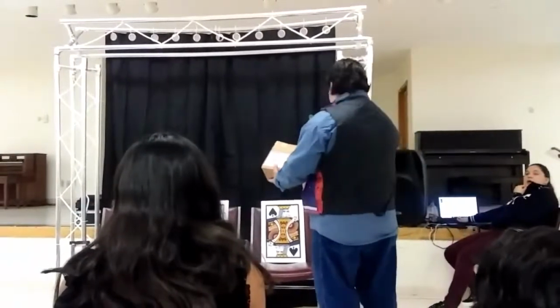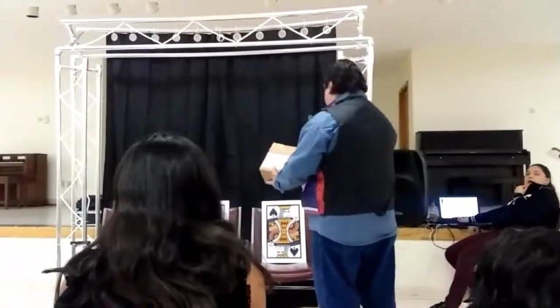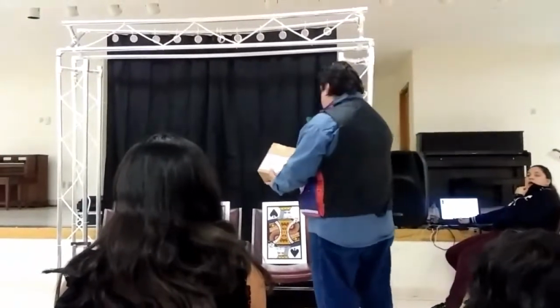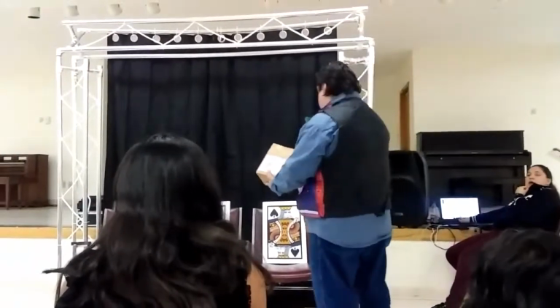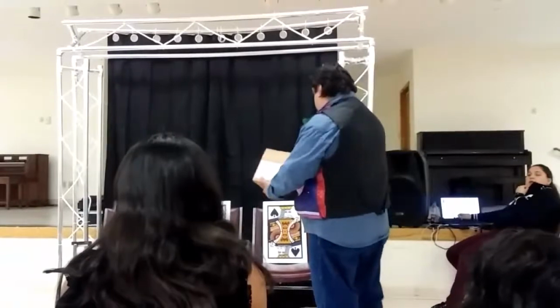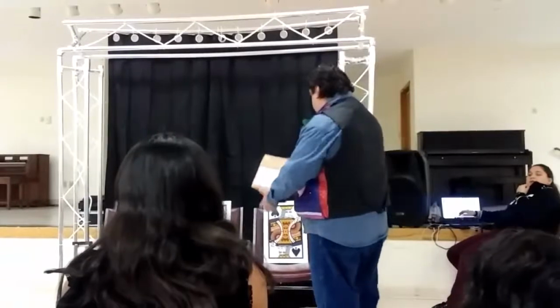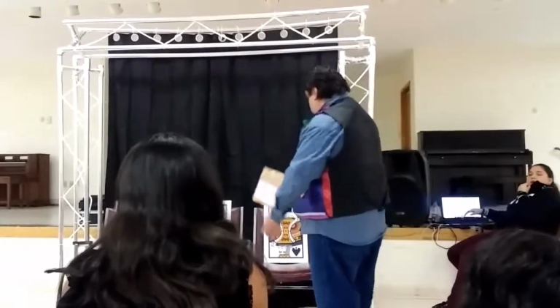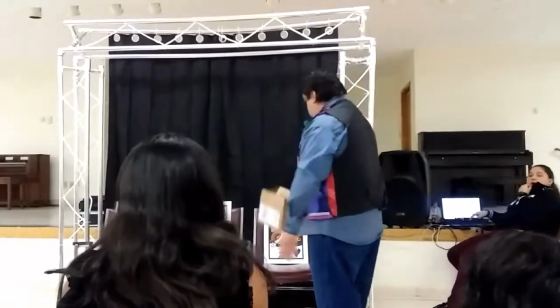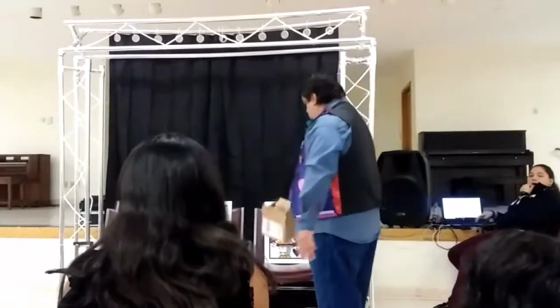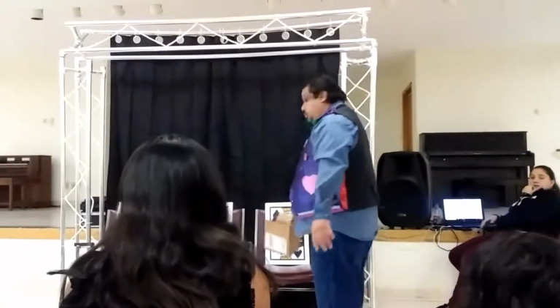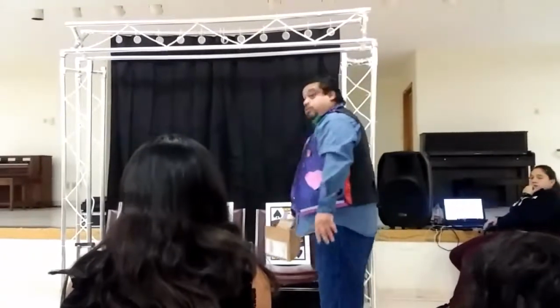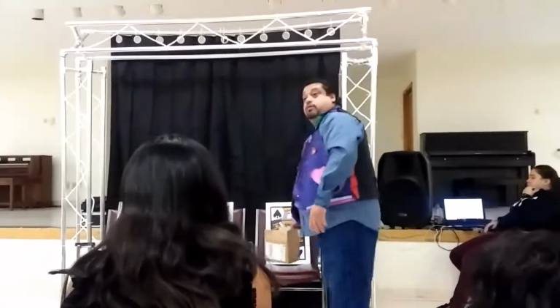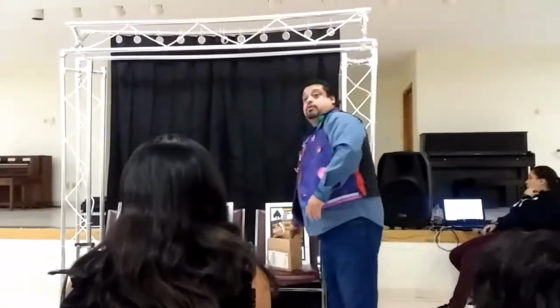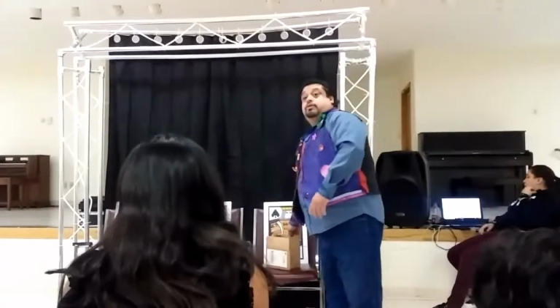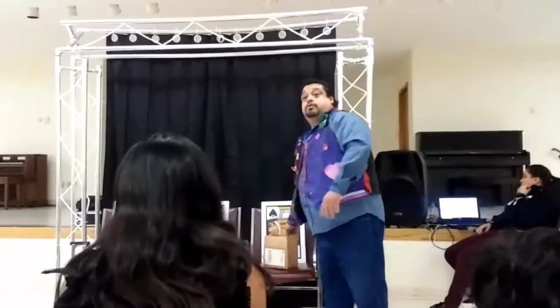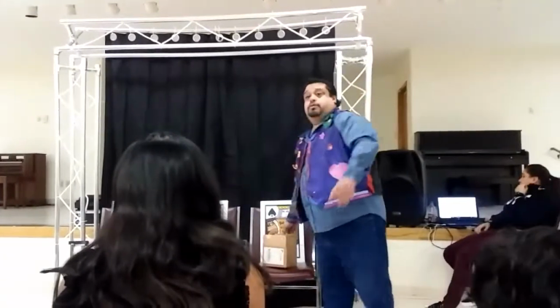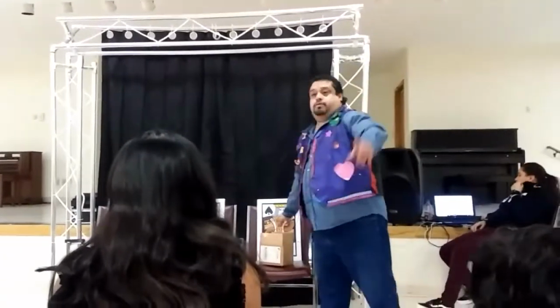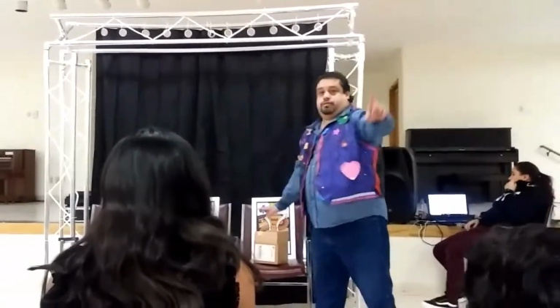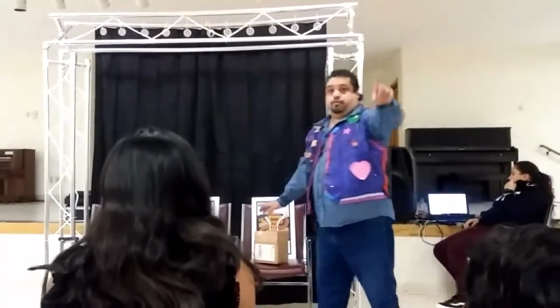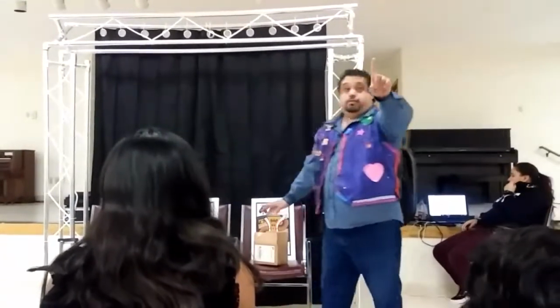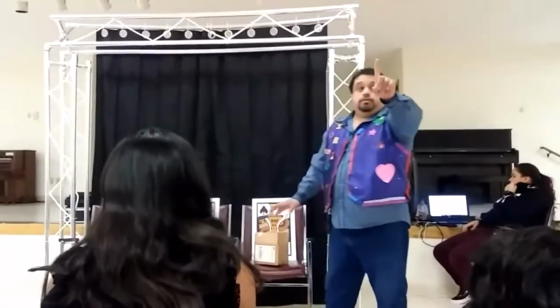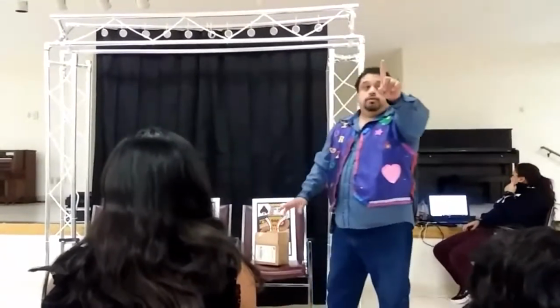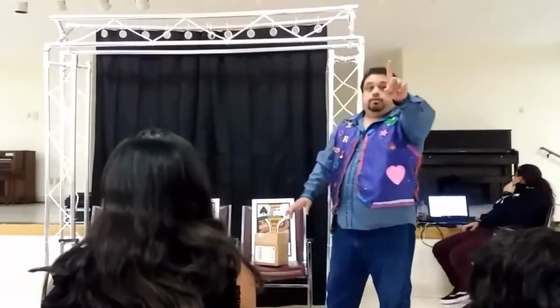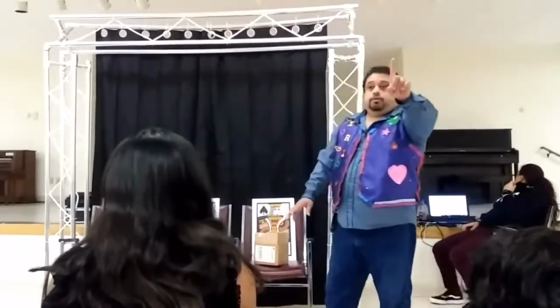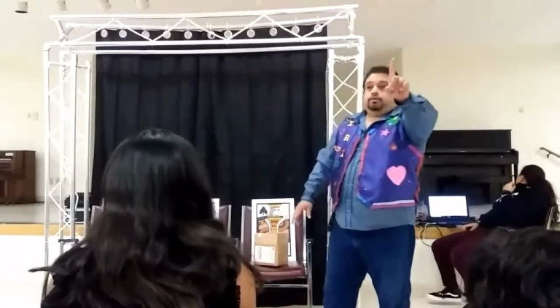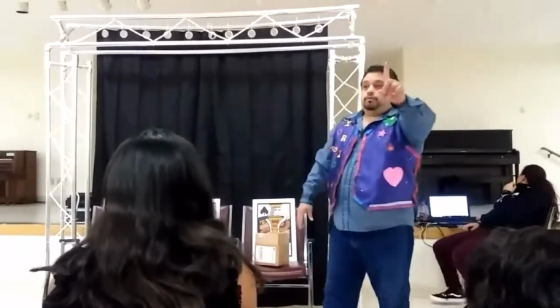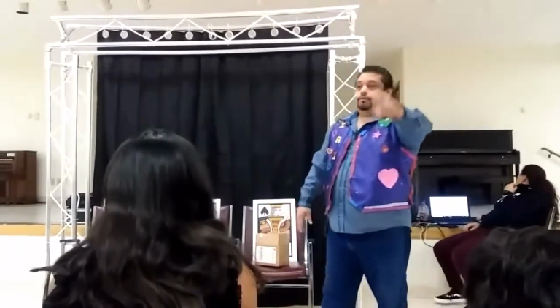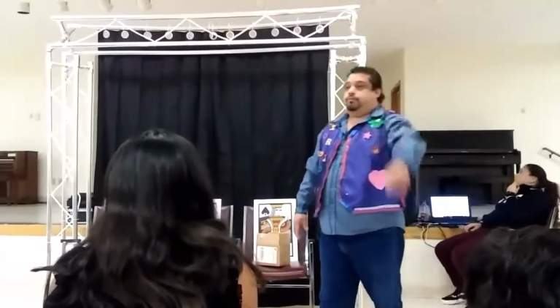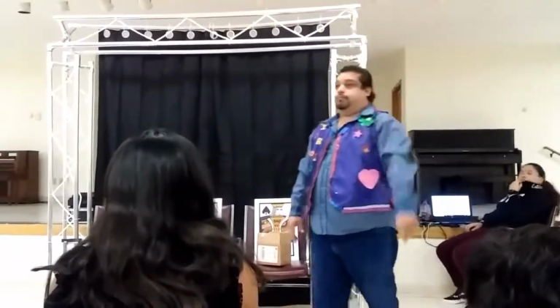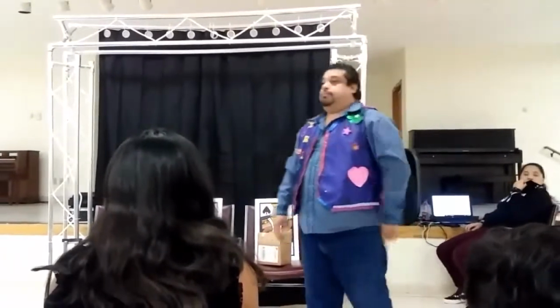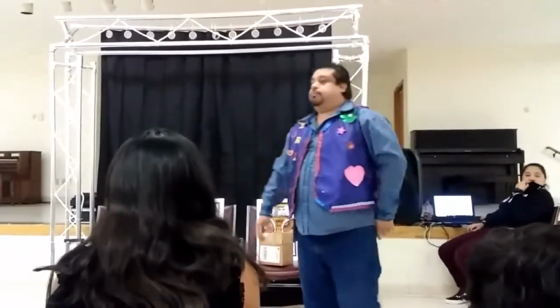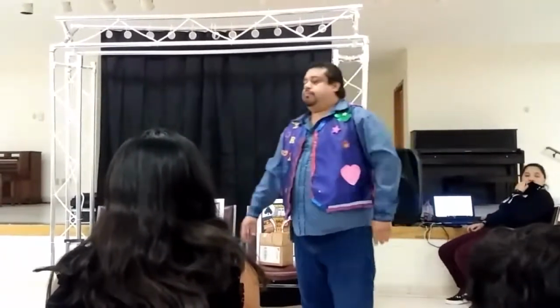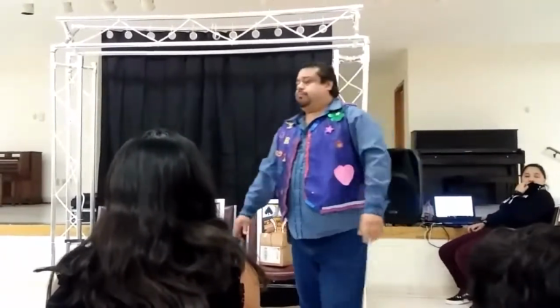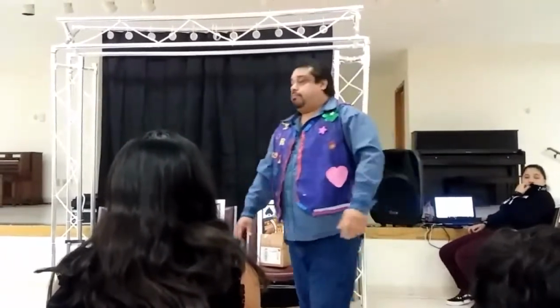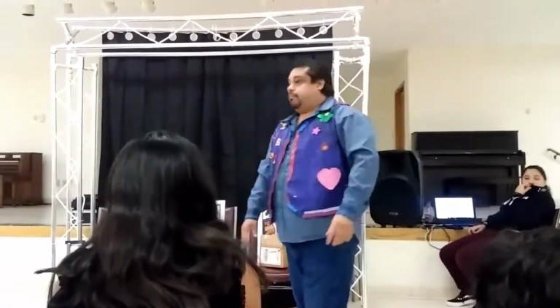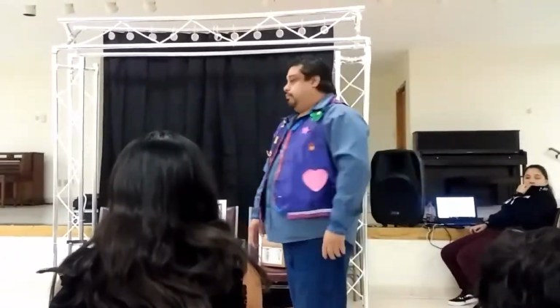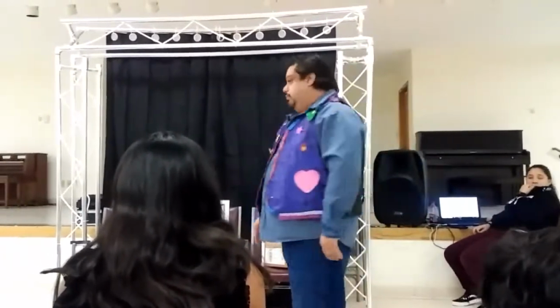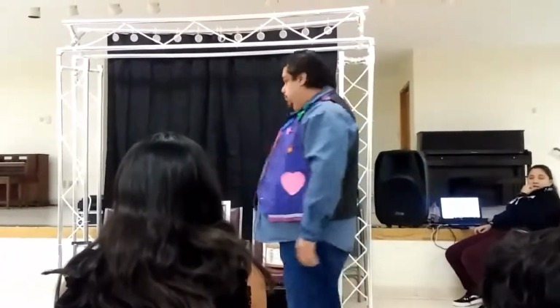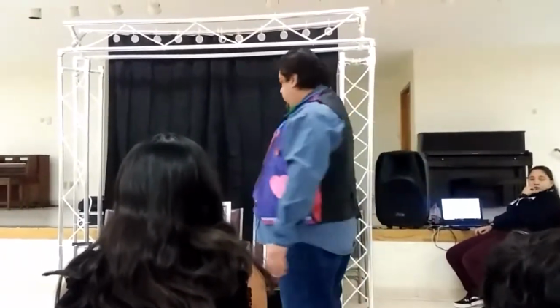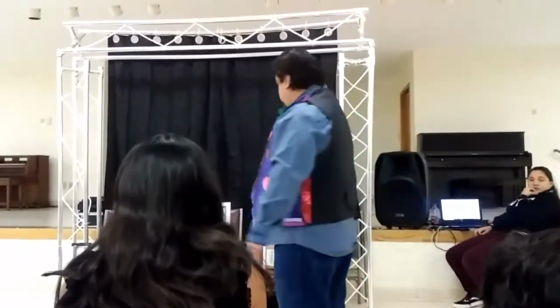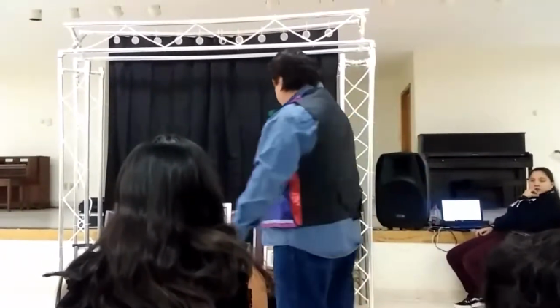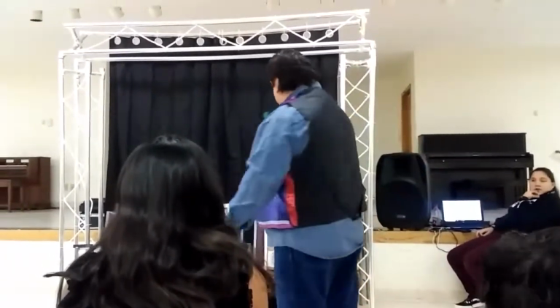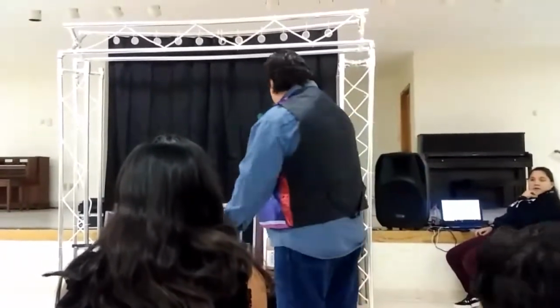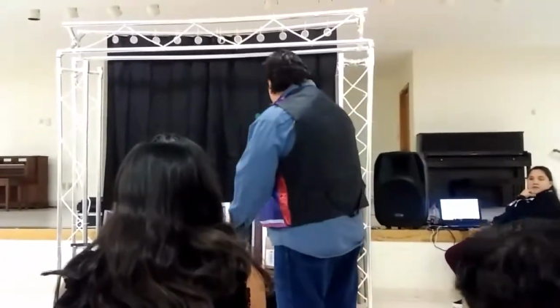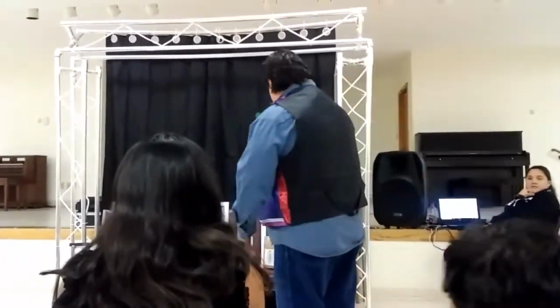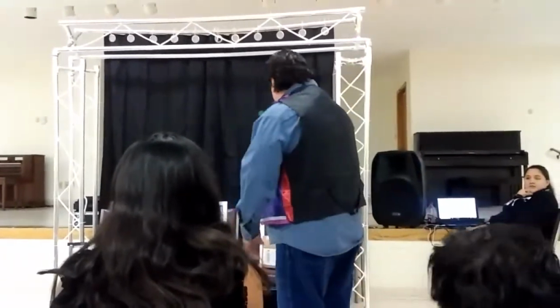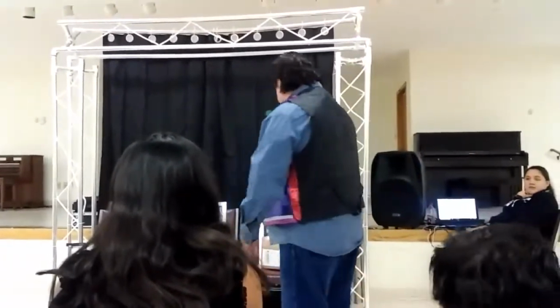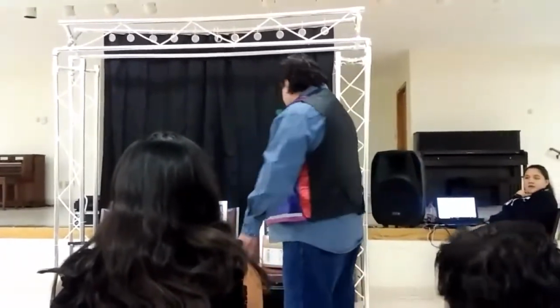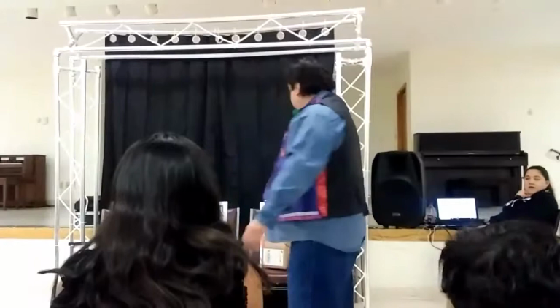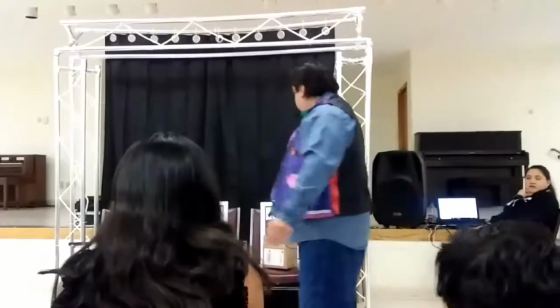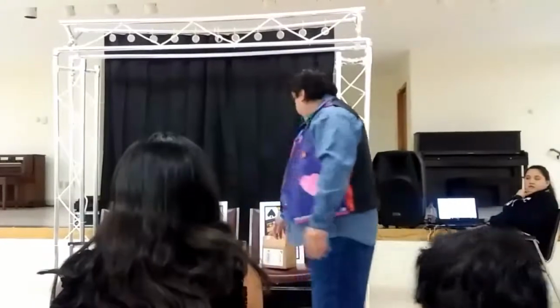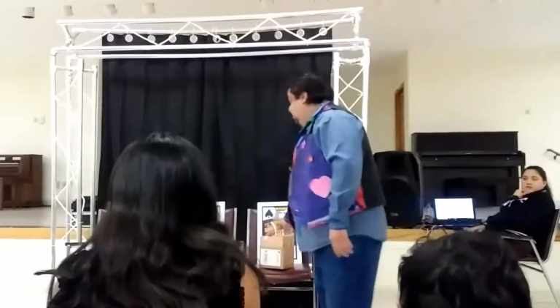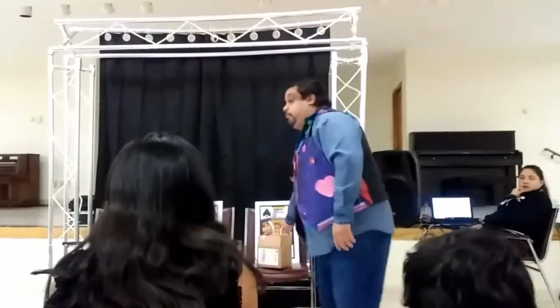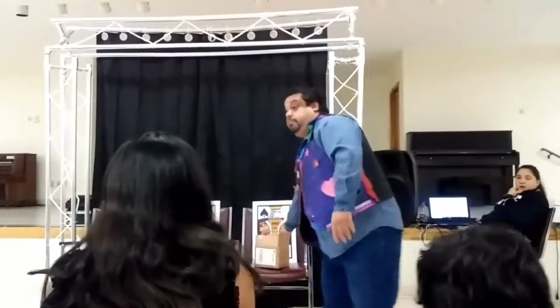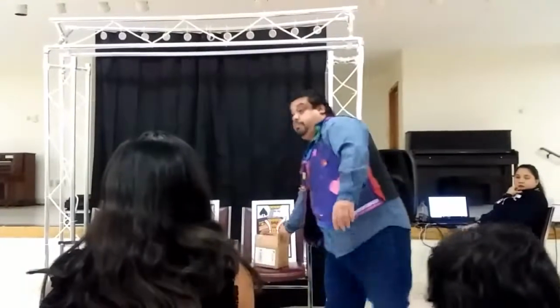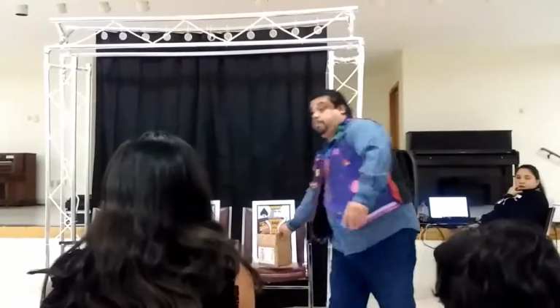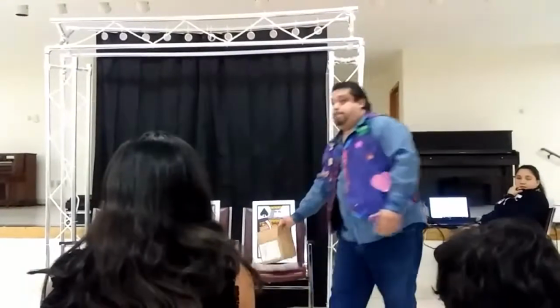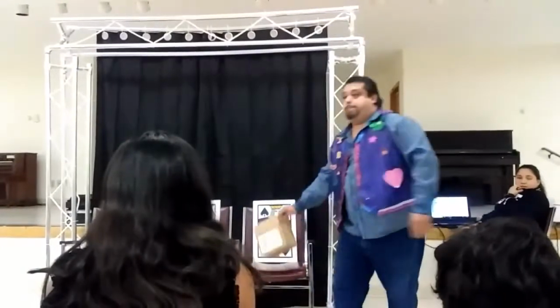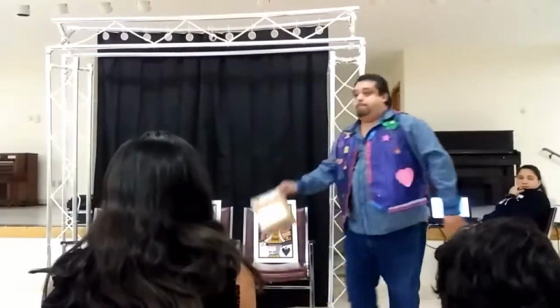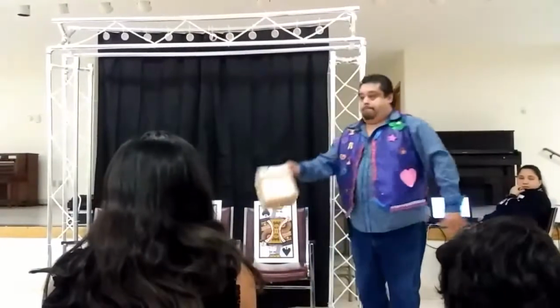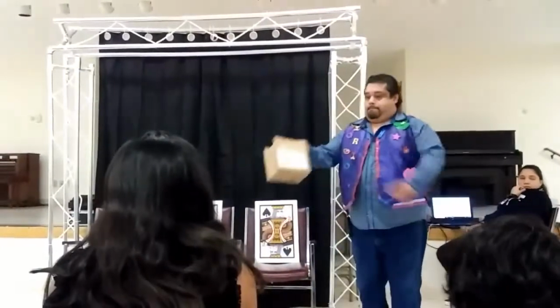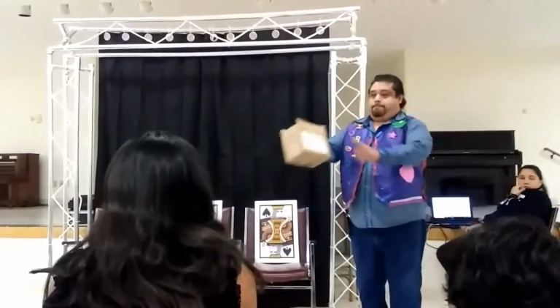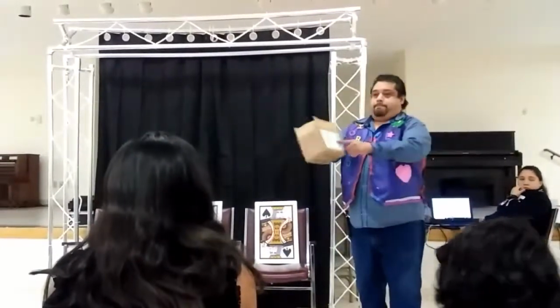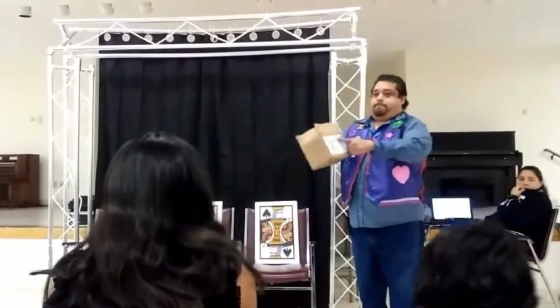Hello, fellow magicians! Welcome to the world of Acme Magic, your professional mail-order magic company. 100% genuine.